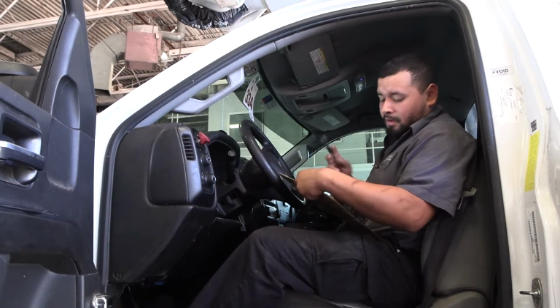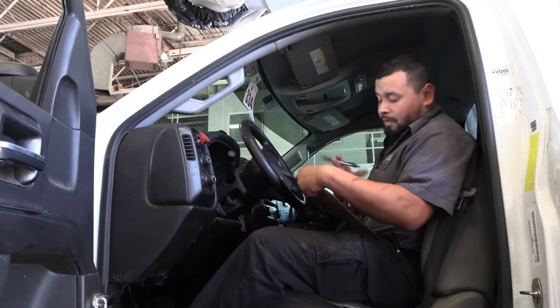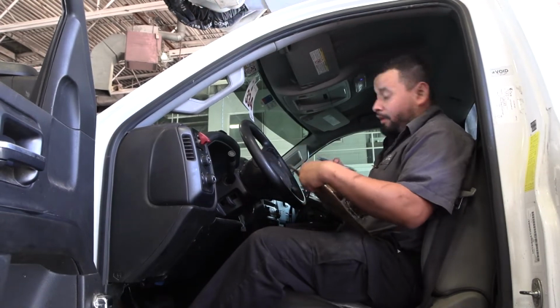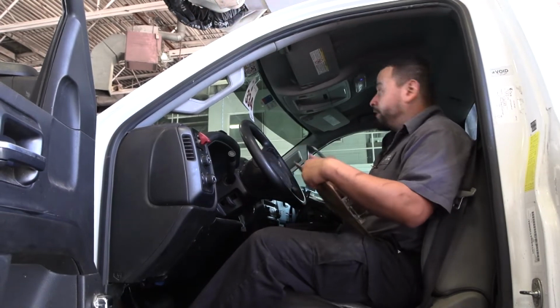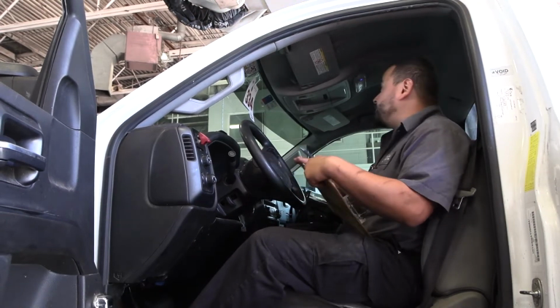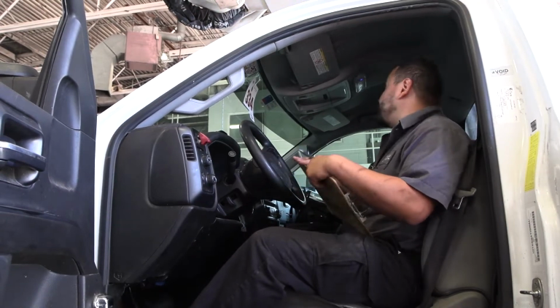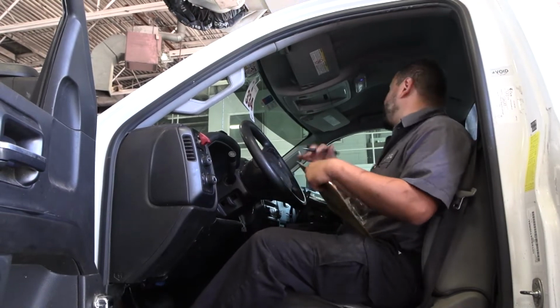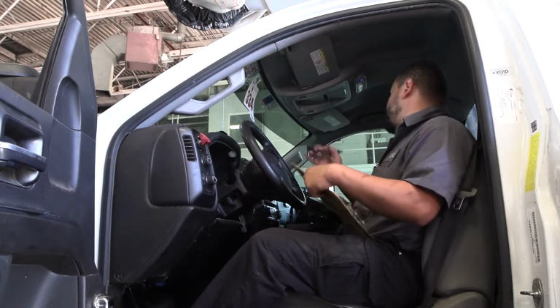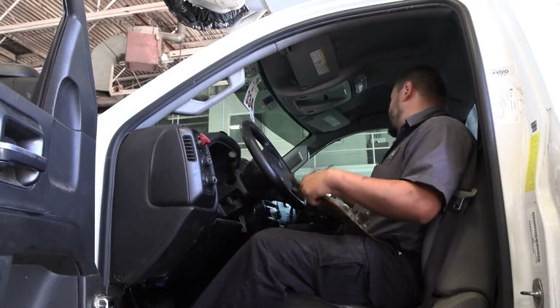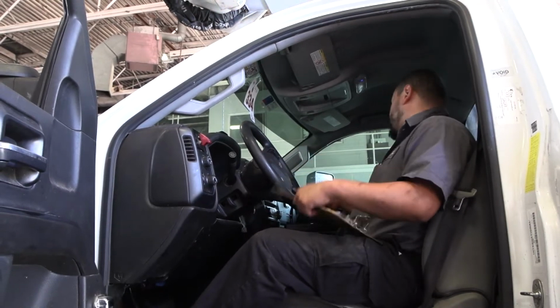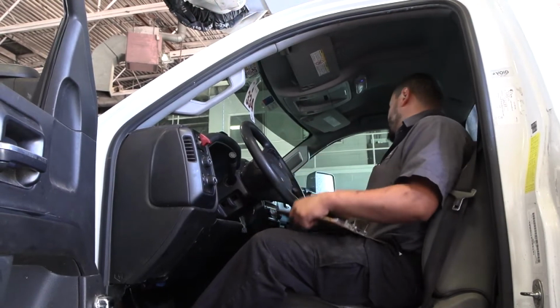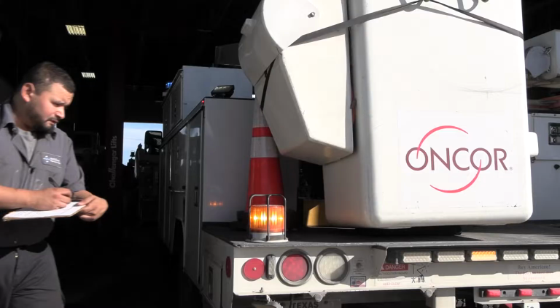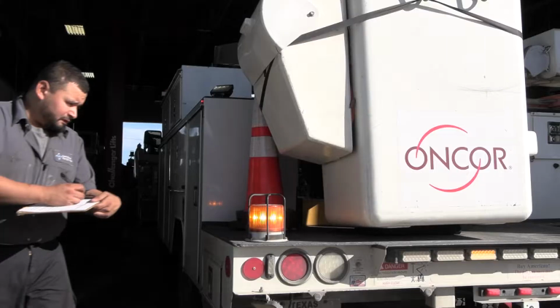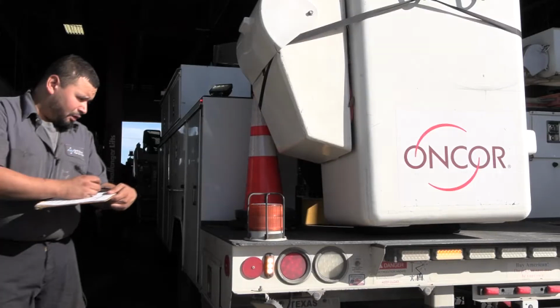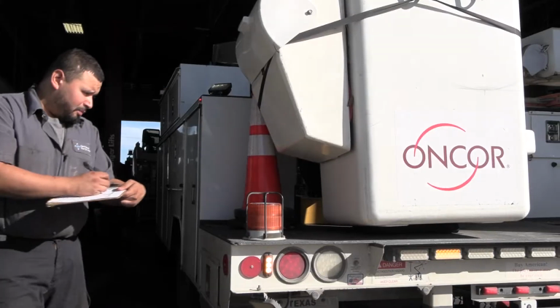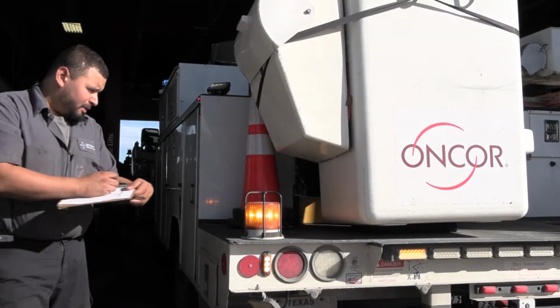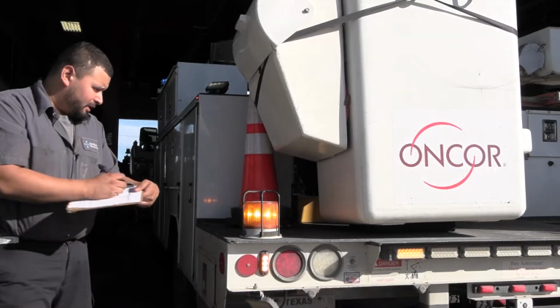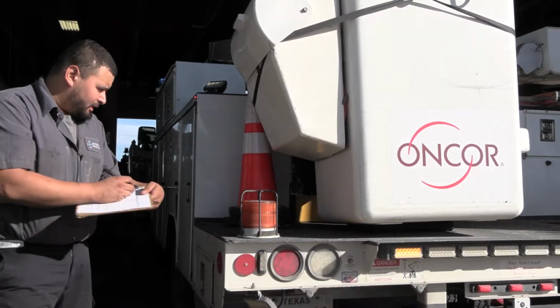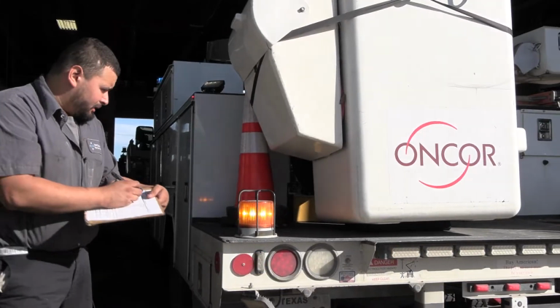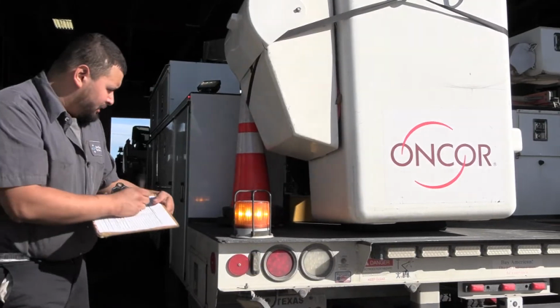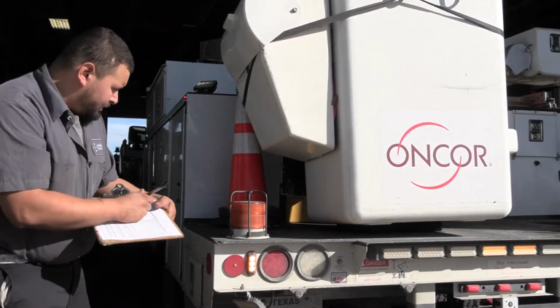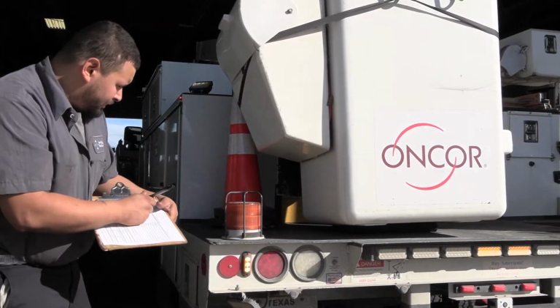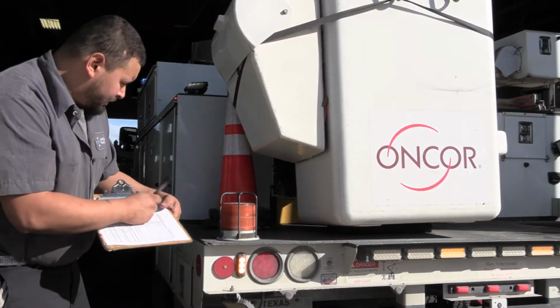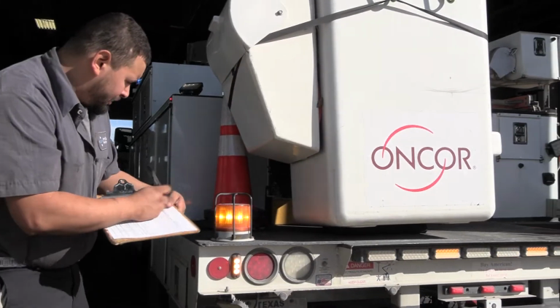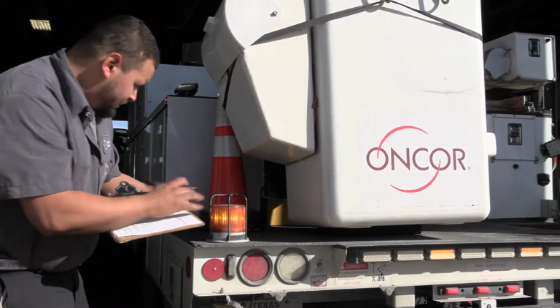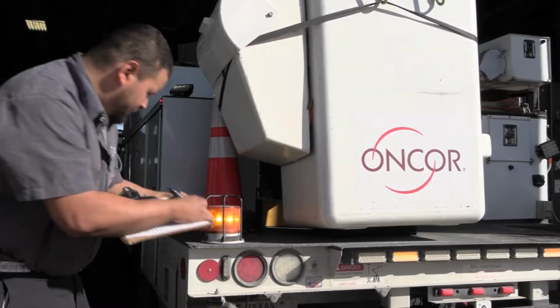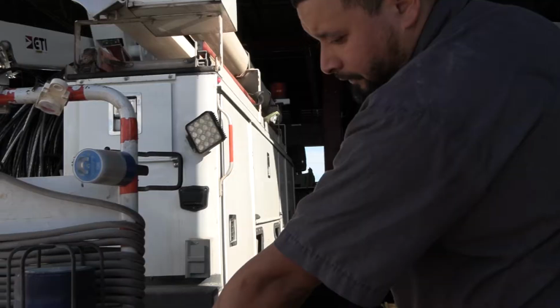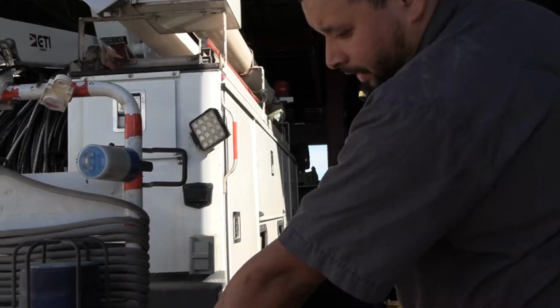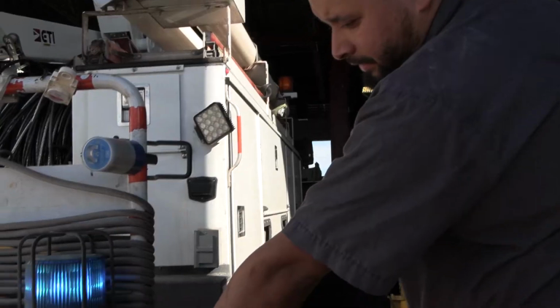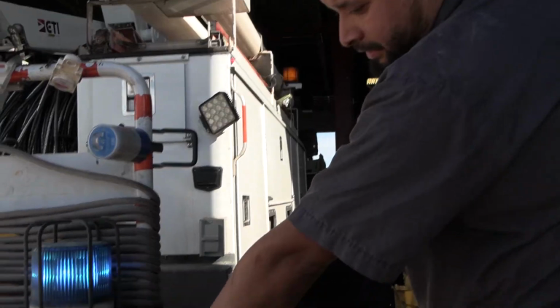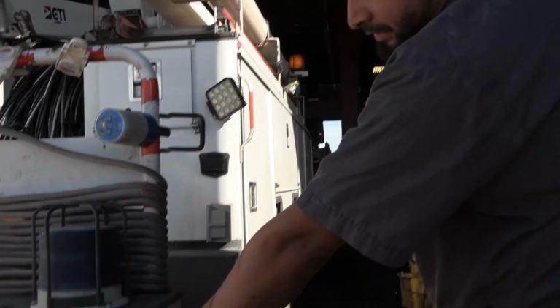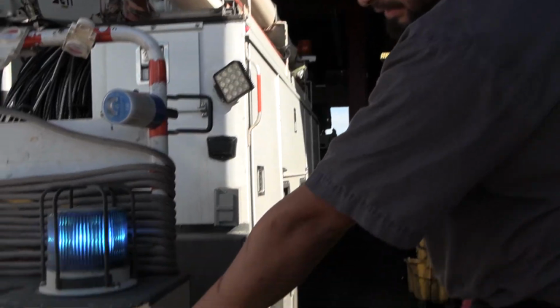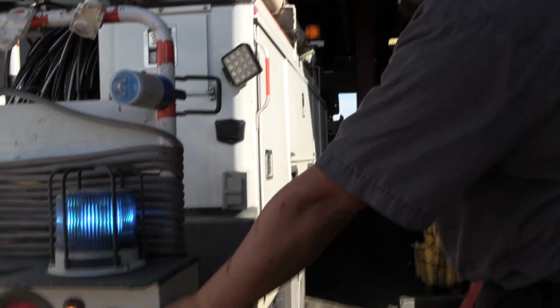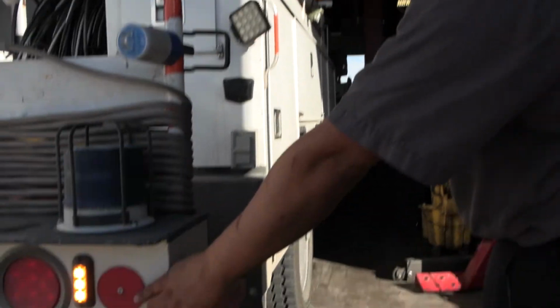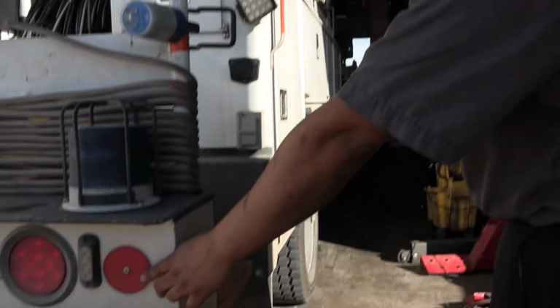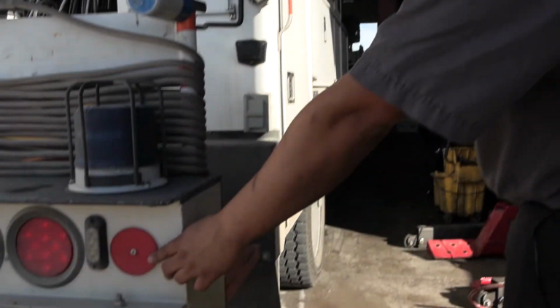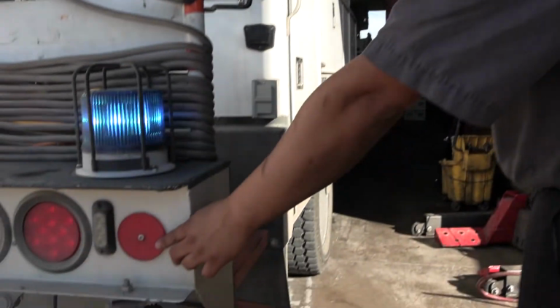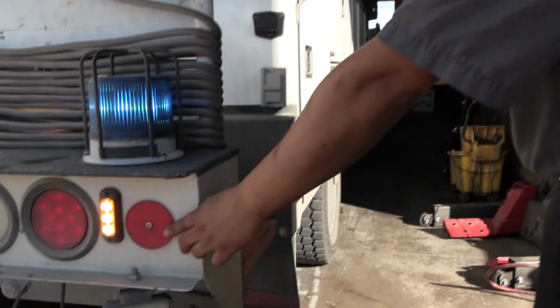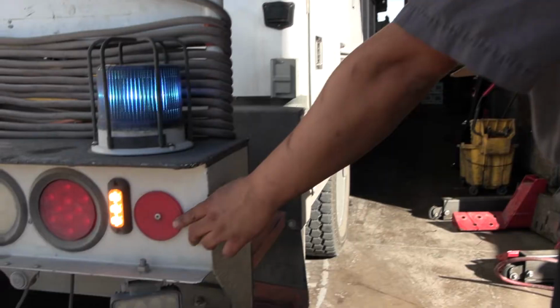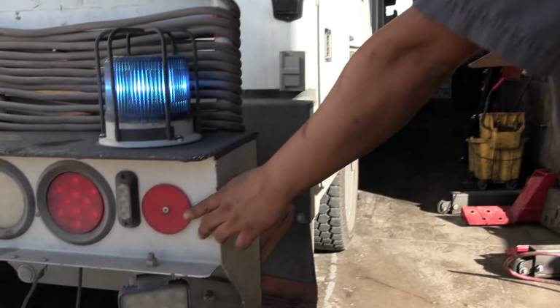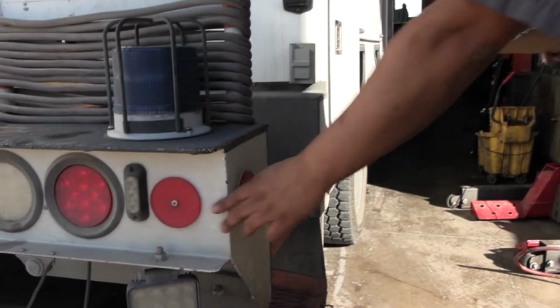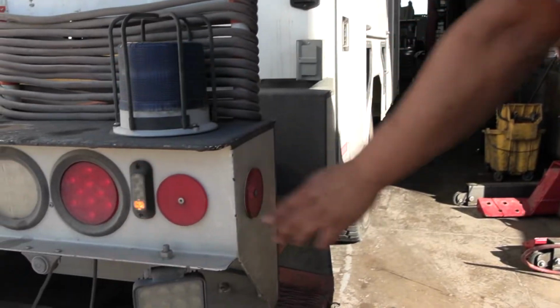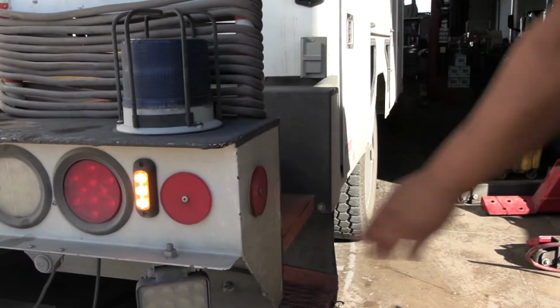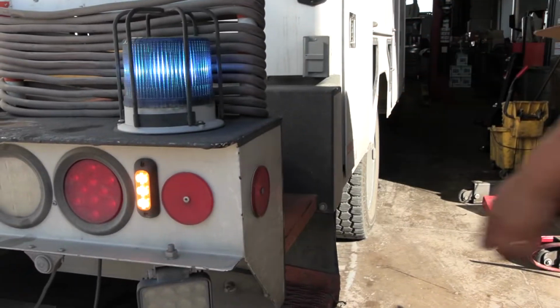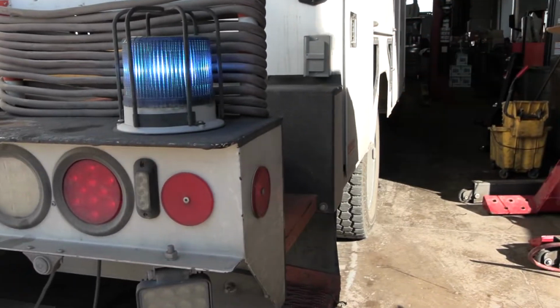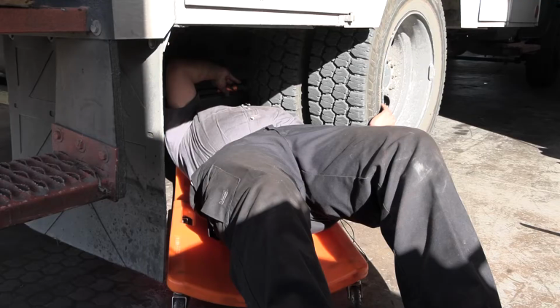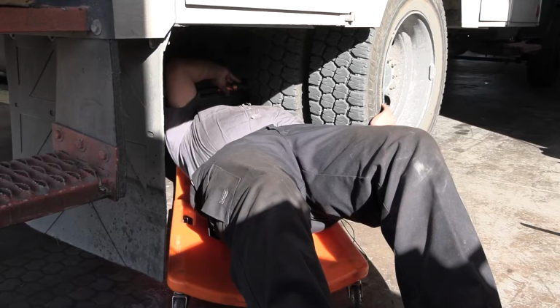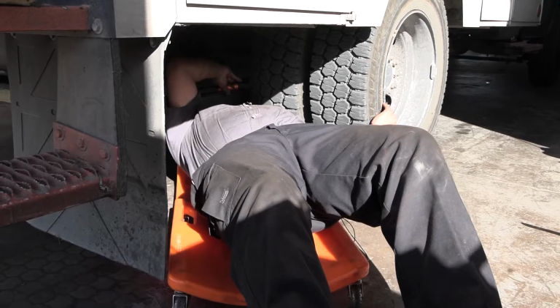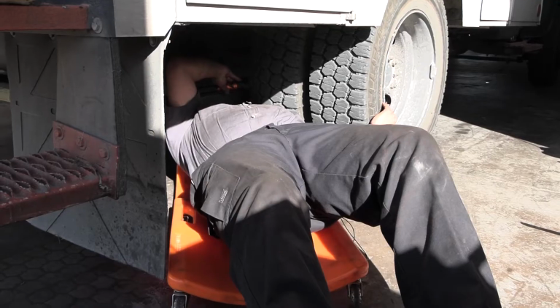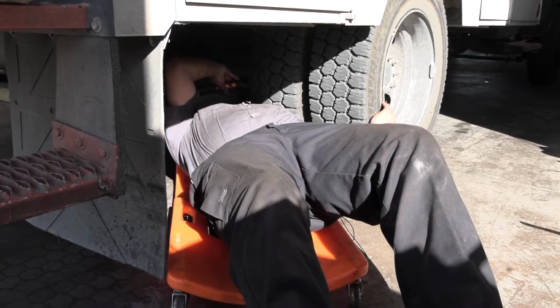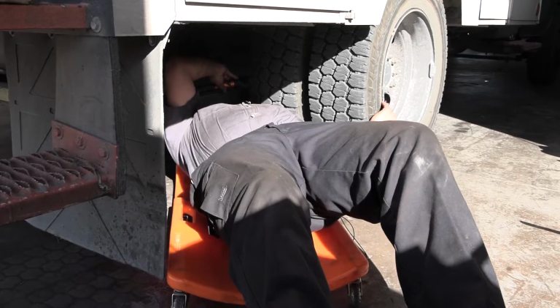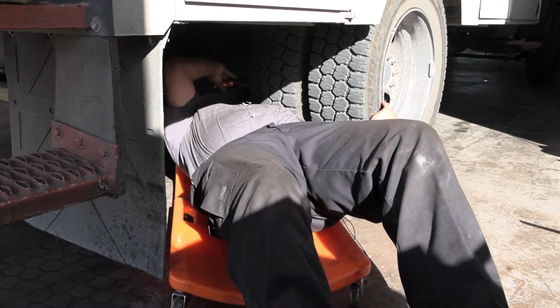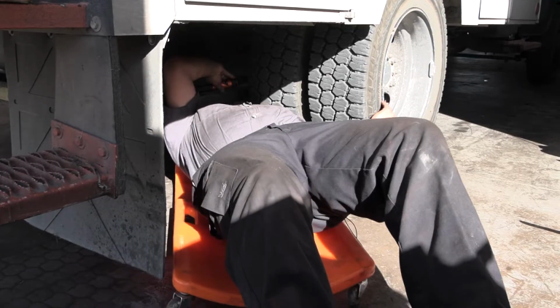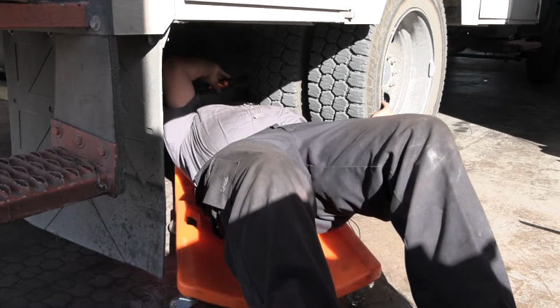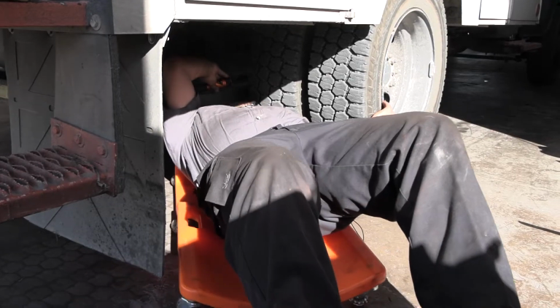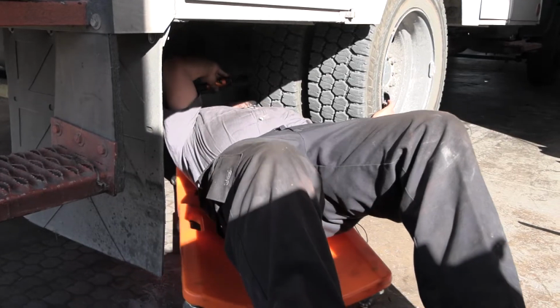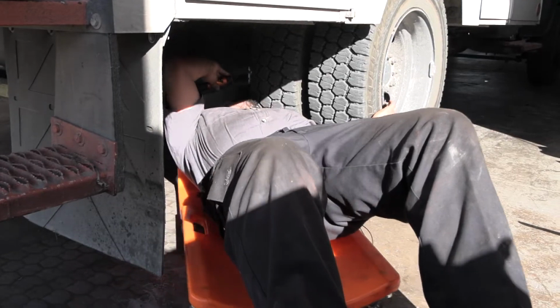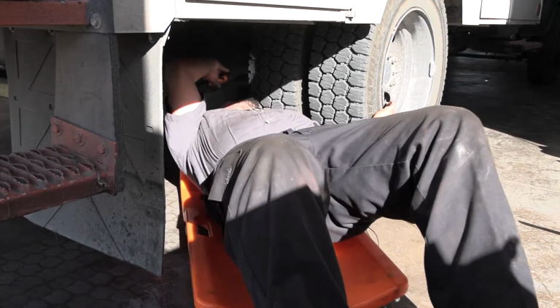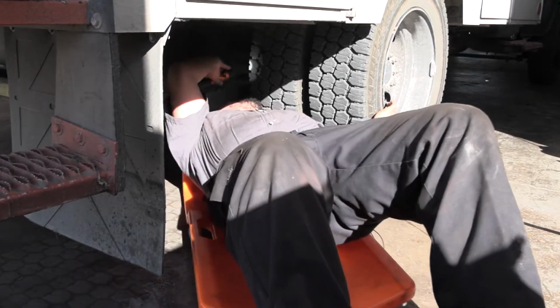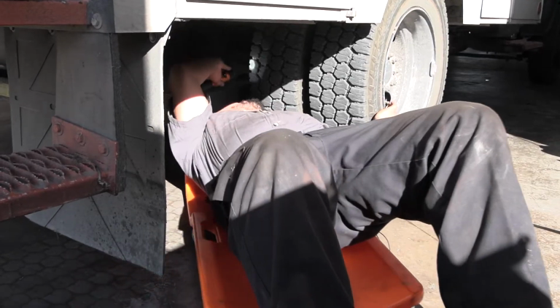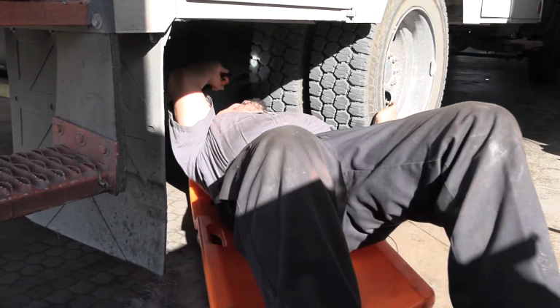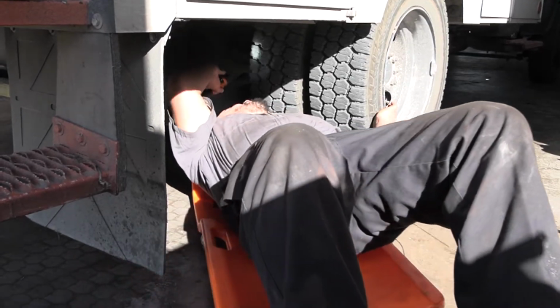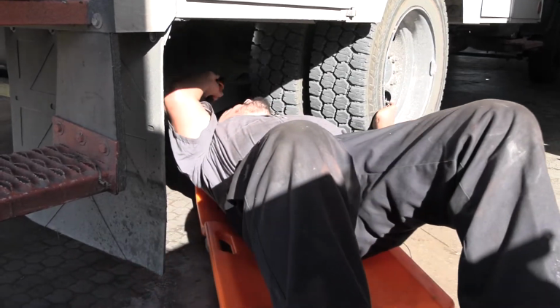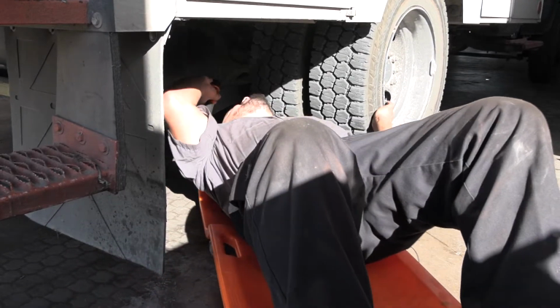Pouring, check. Strobe beacon, good. Reflectors, good. Brakes are good.